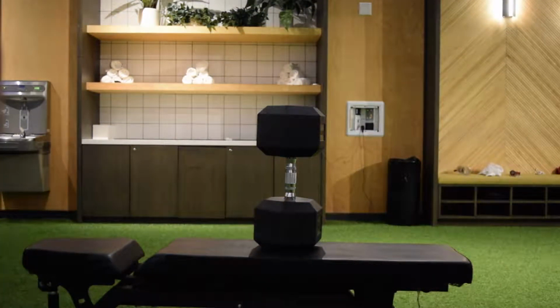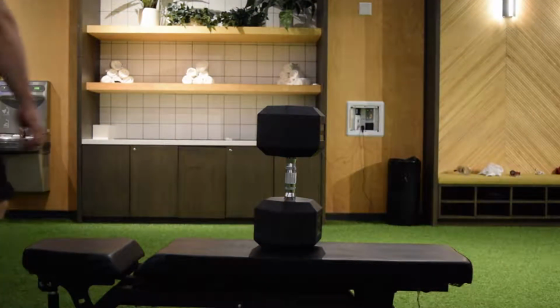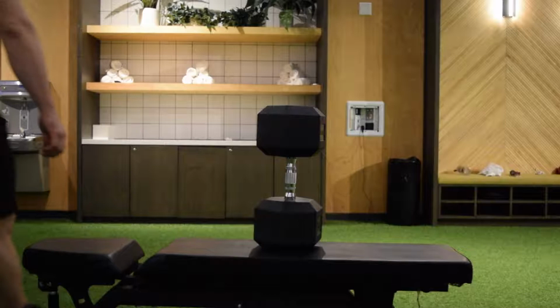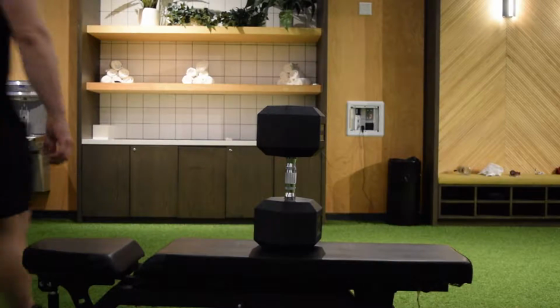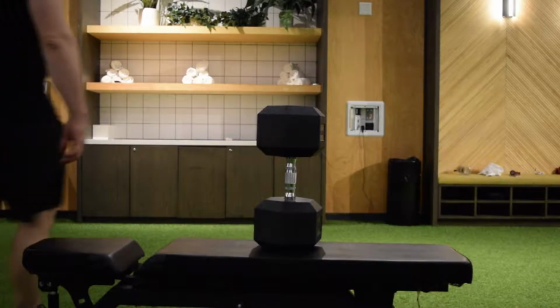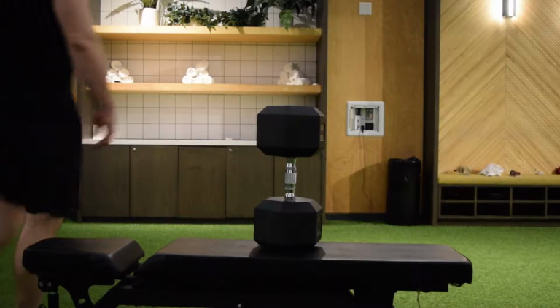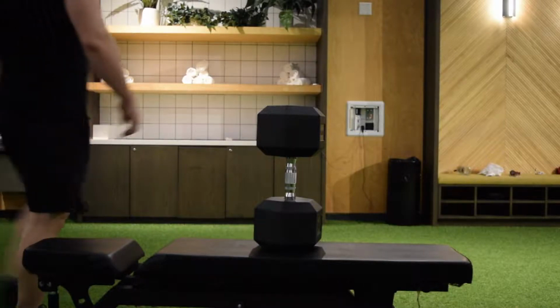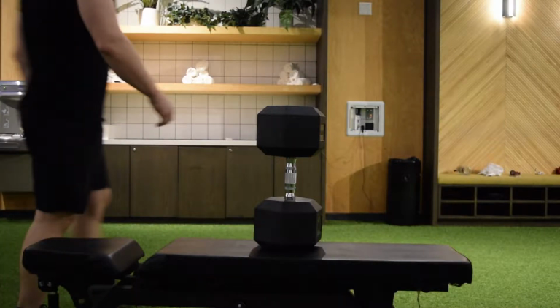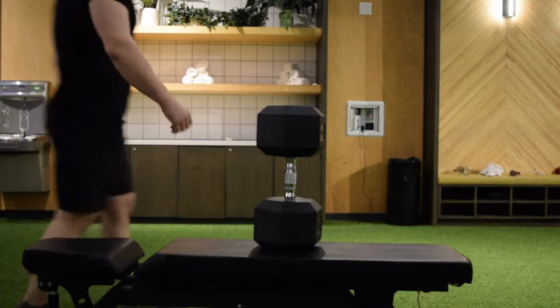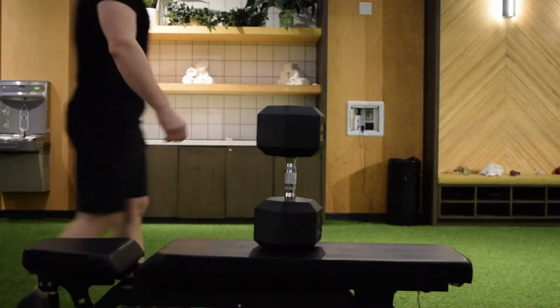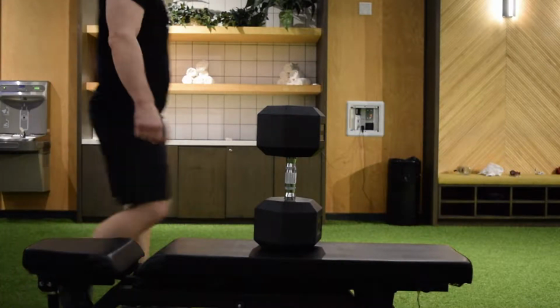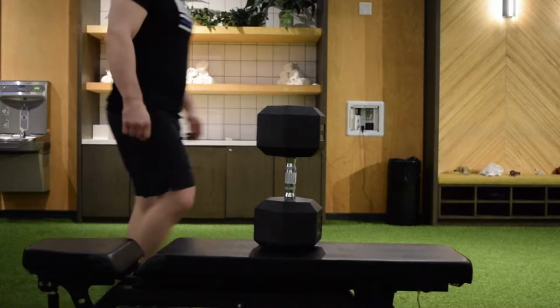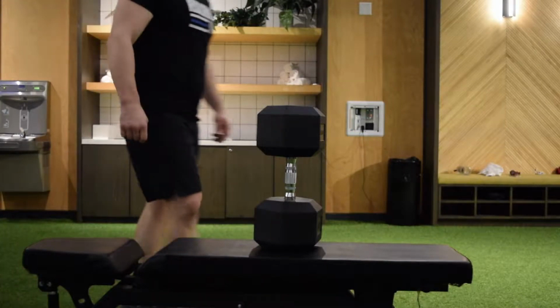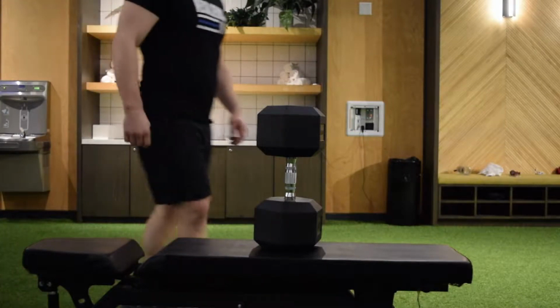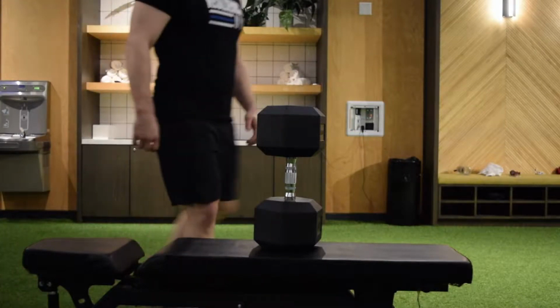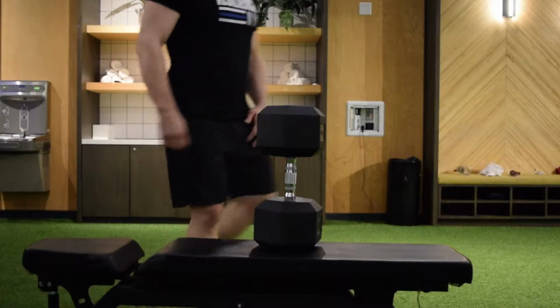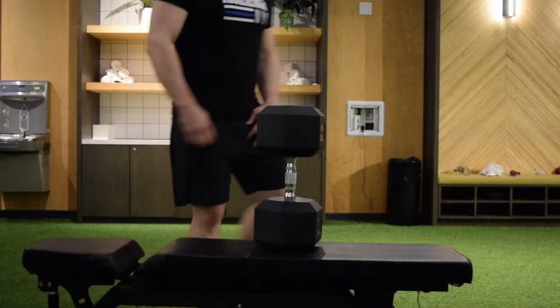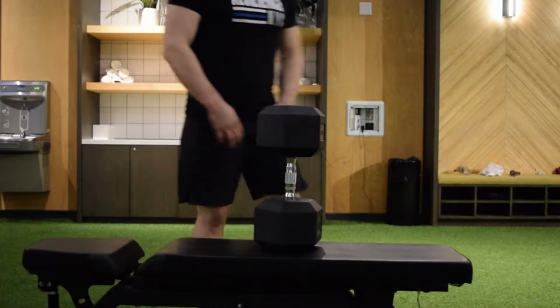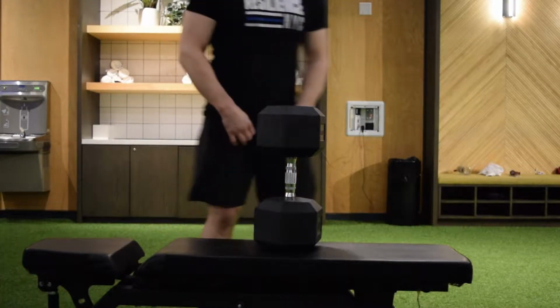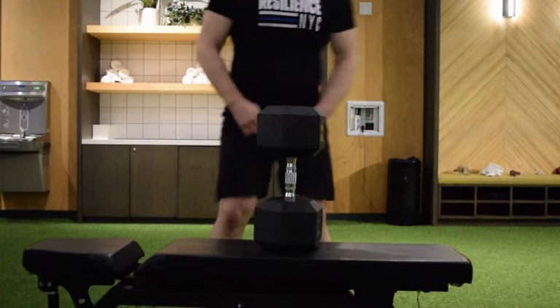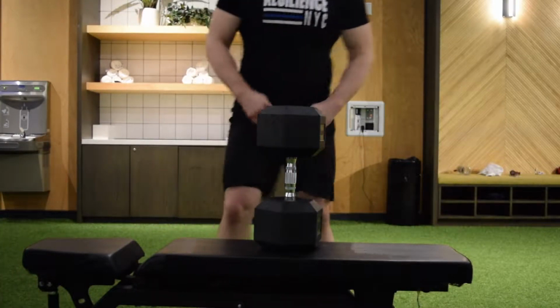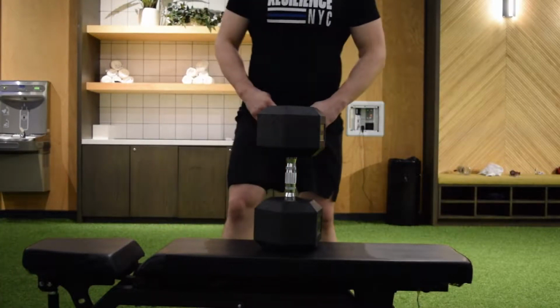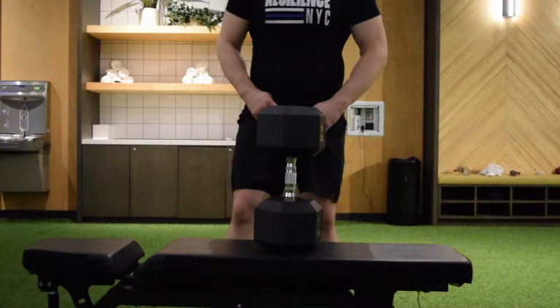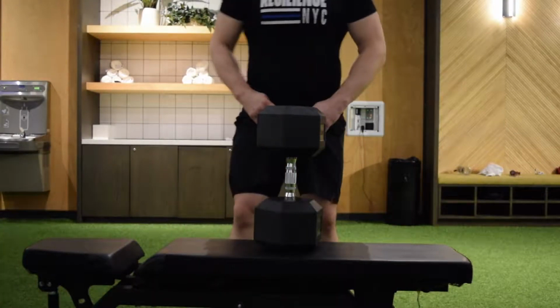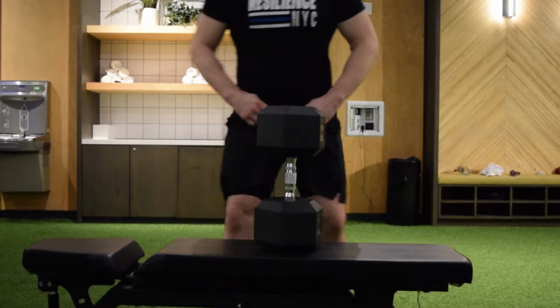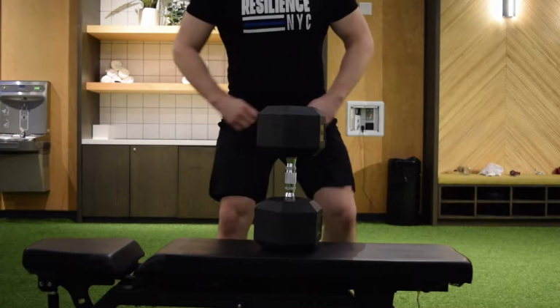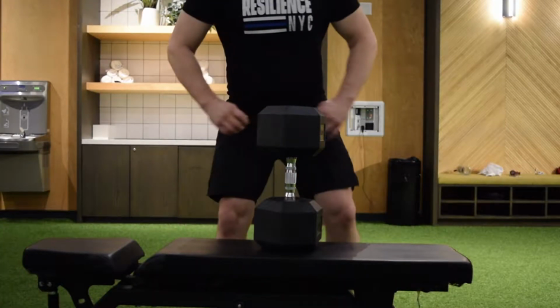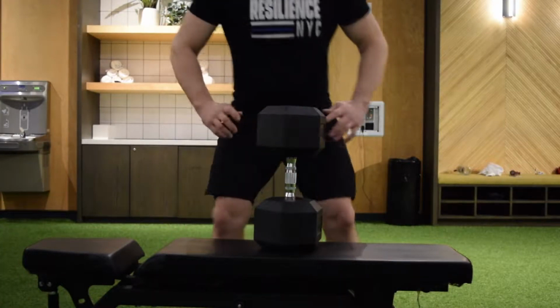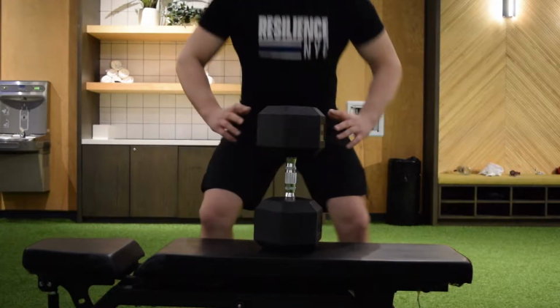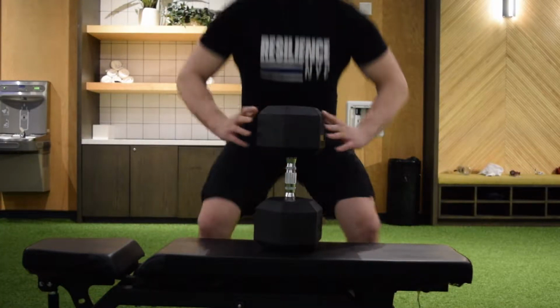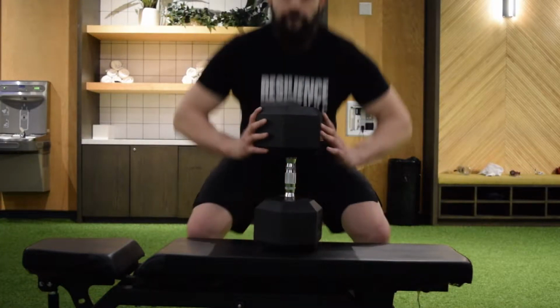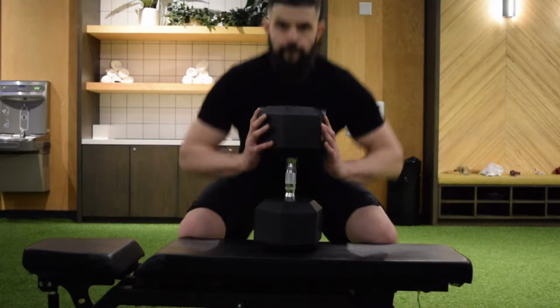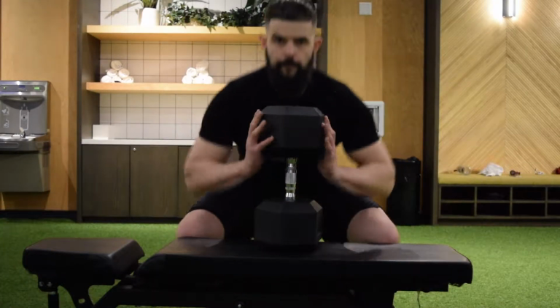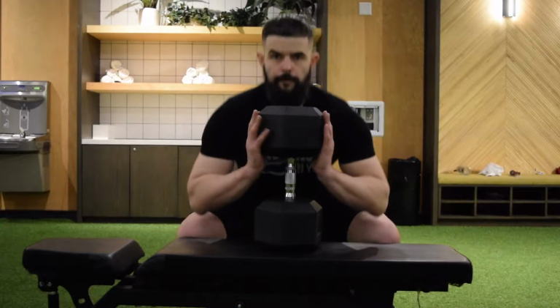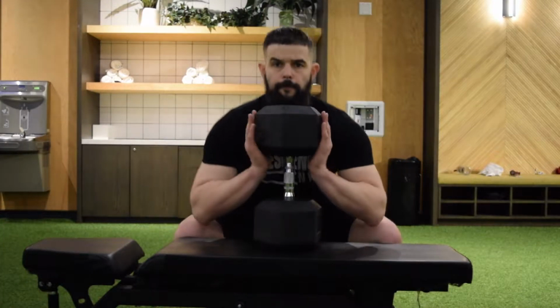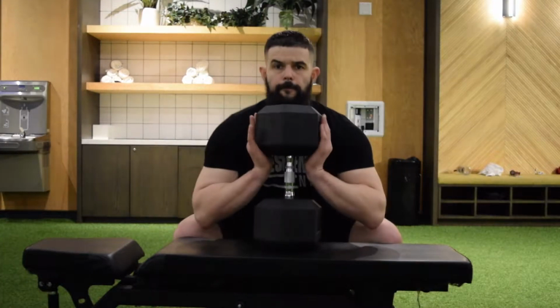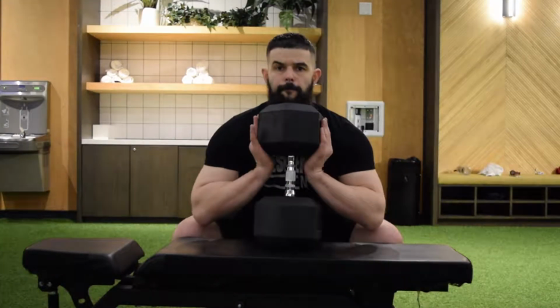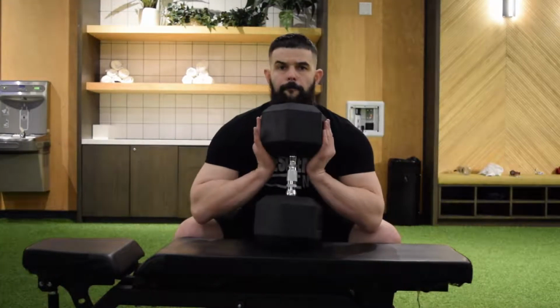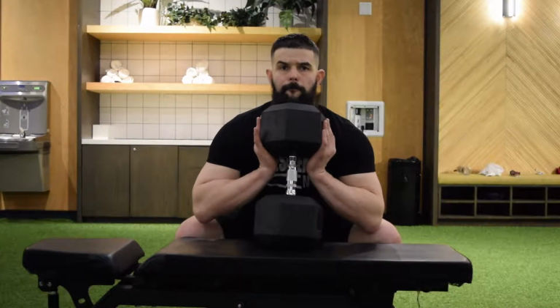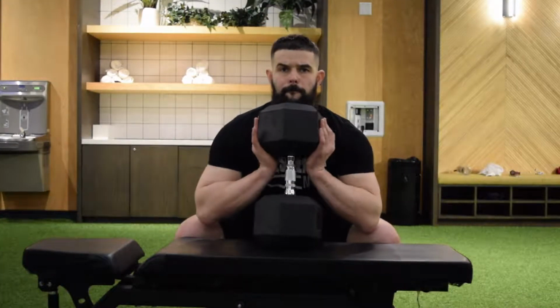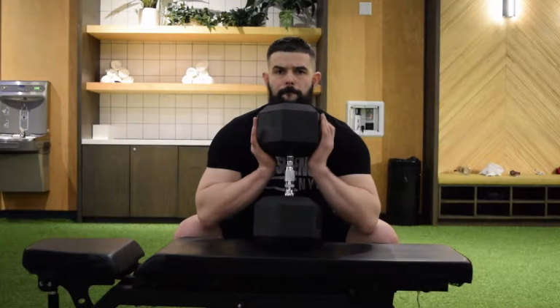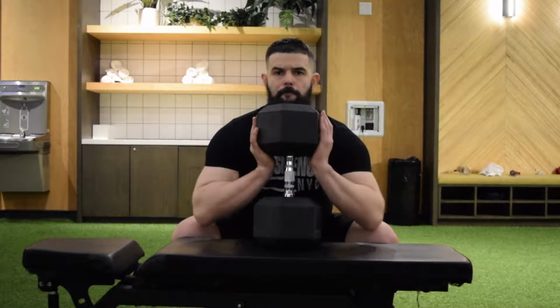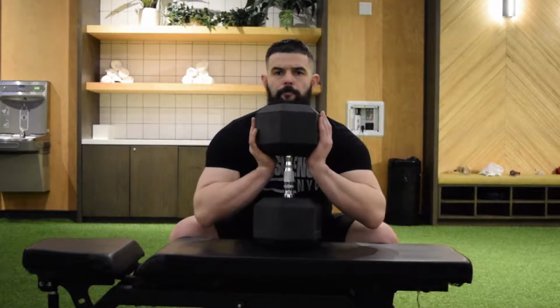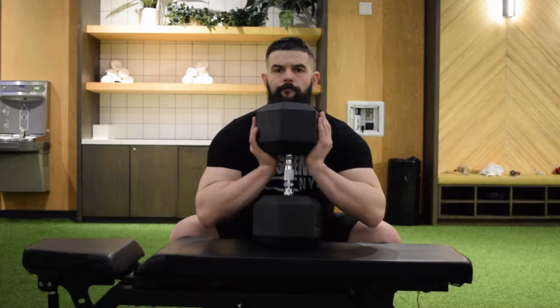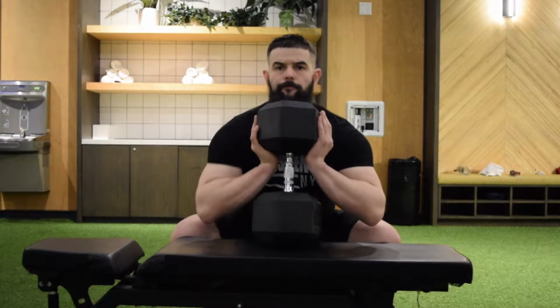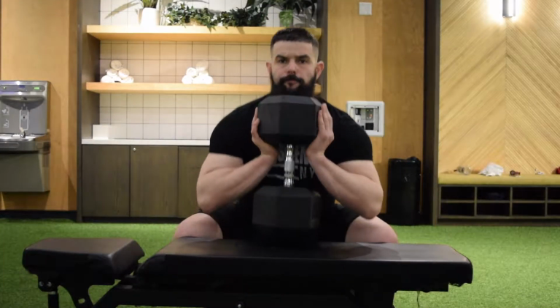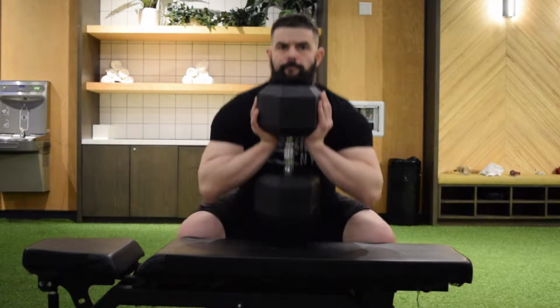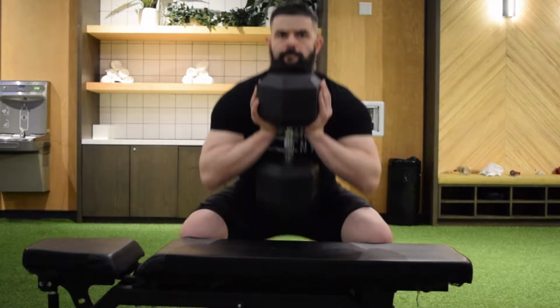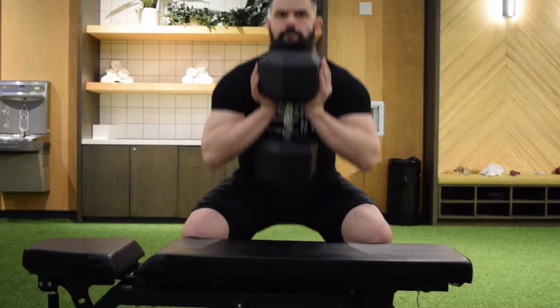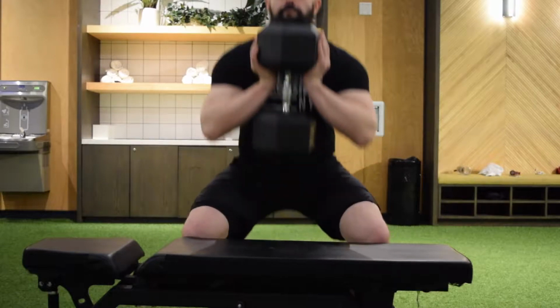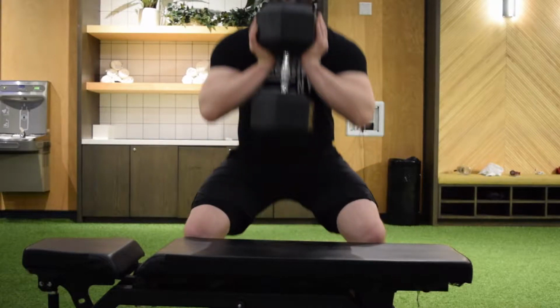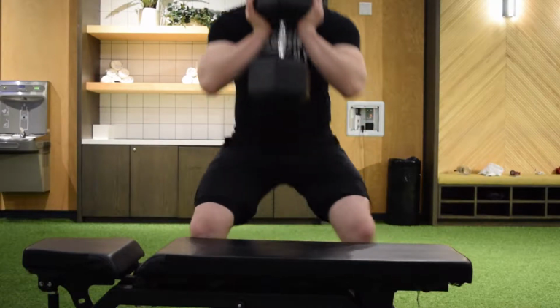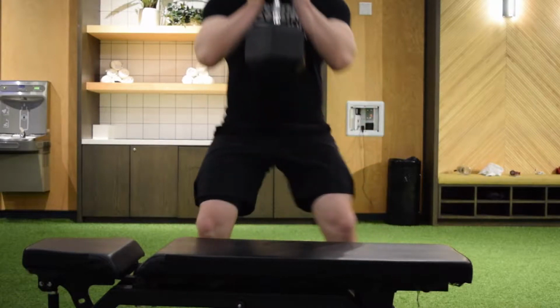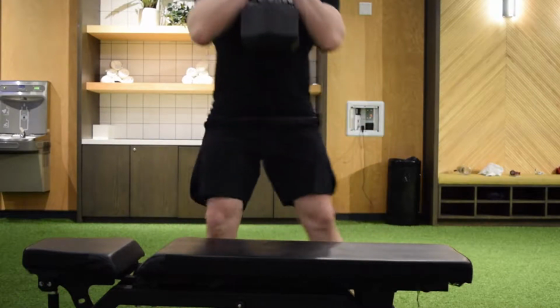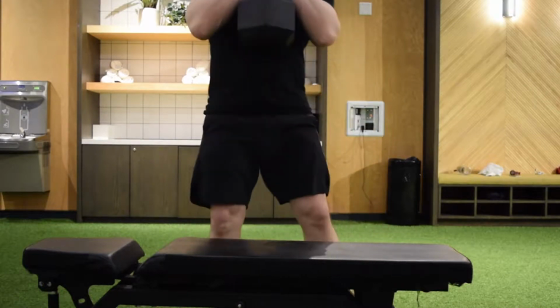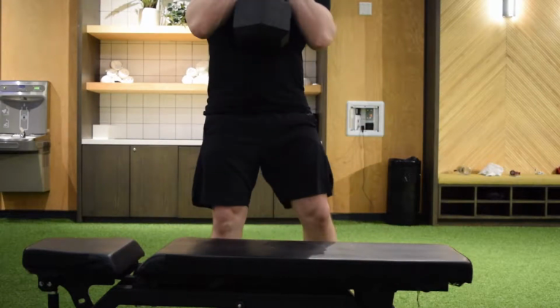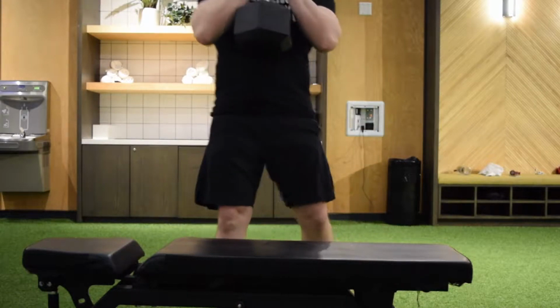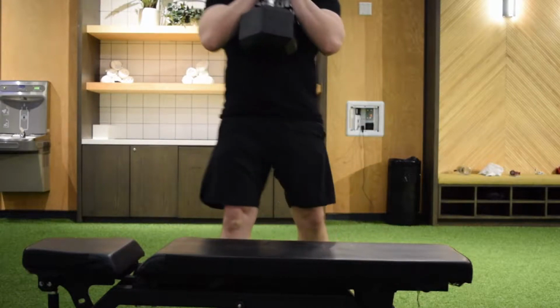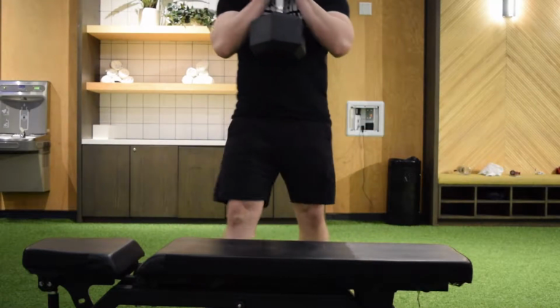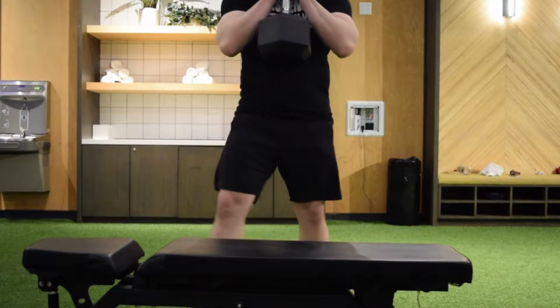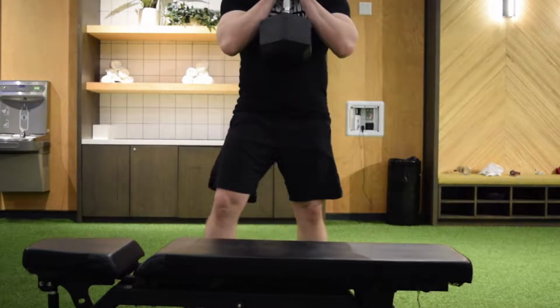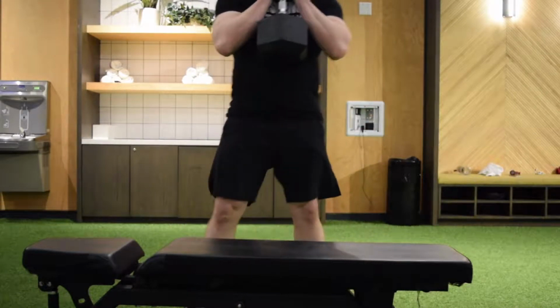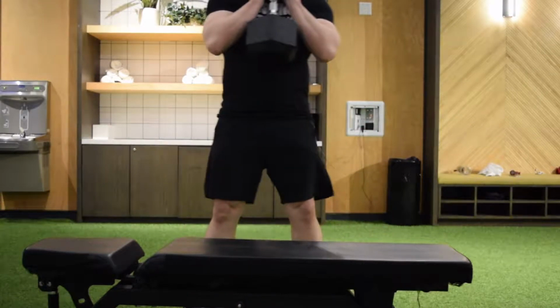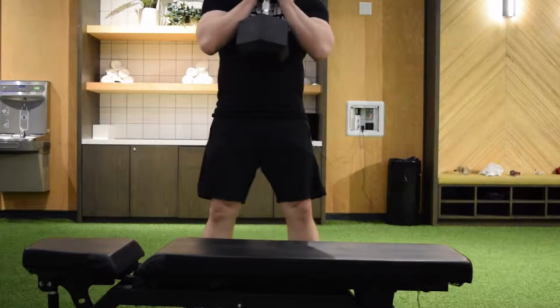One setup I like to use is to go ahead and put a bench in front of you. That way you don't have to pick up or lower the weight nearly as high.